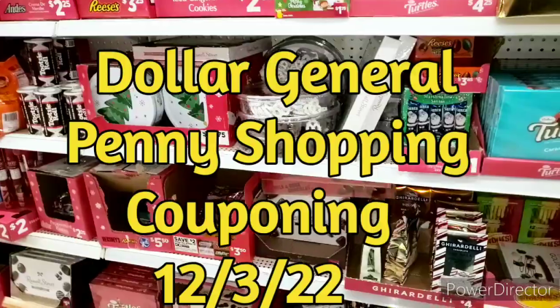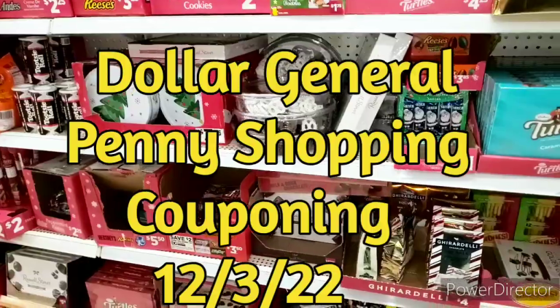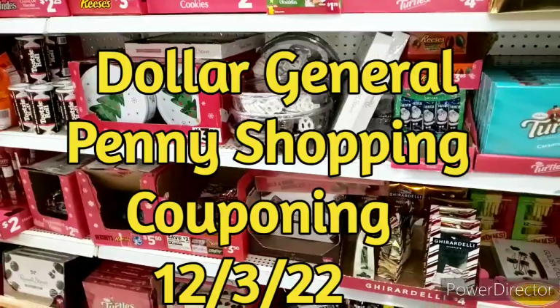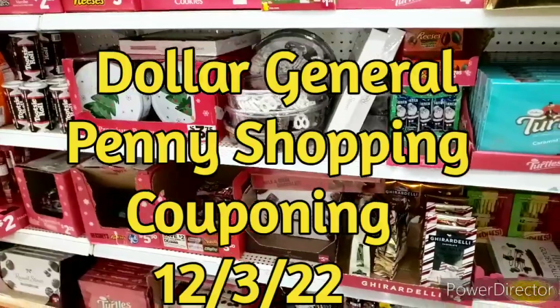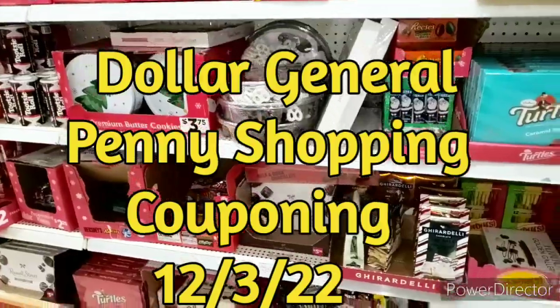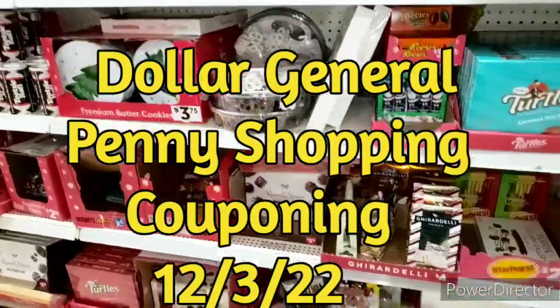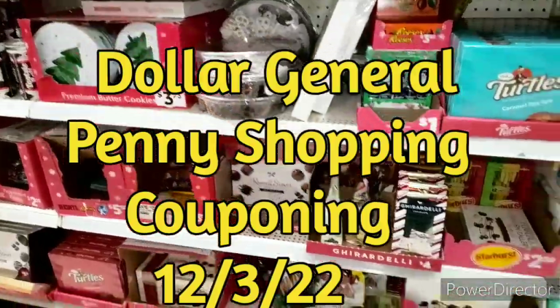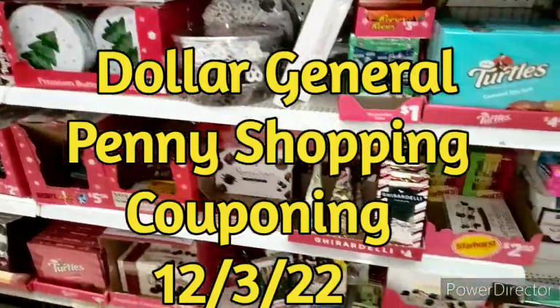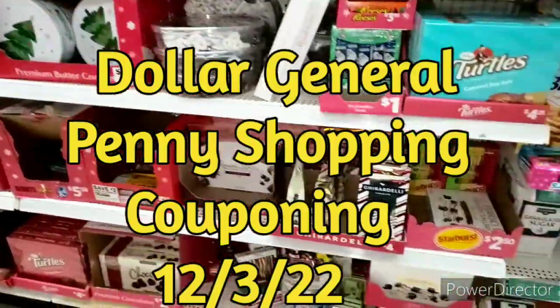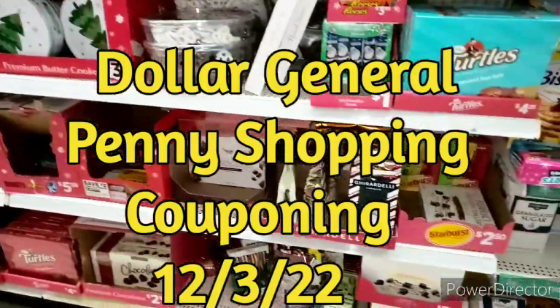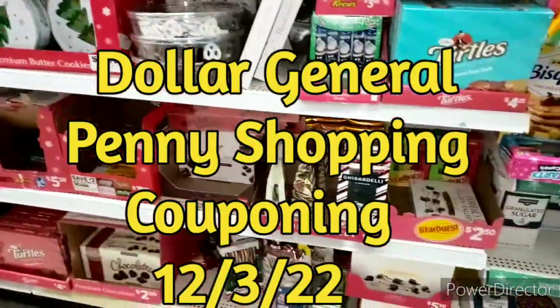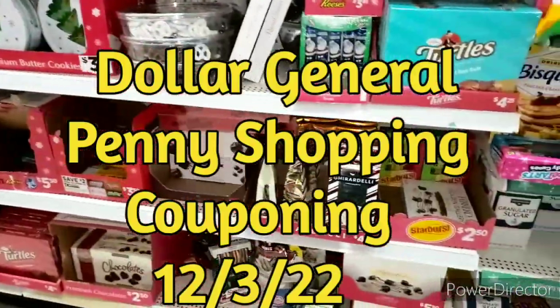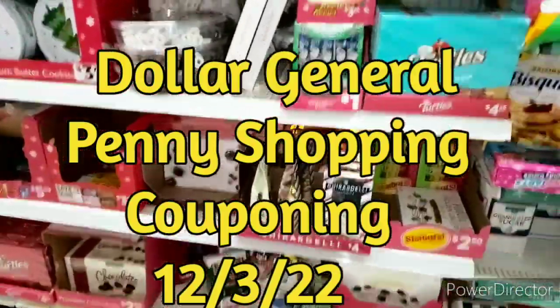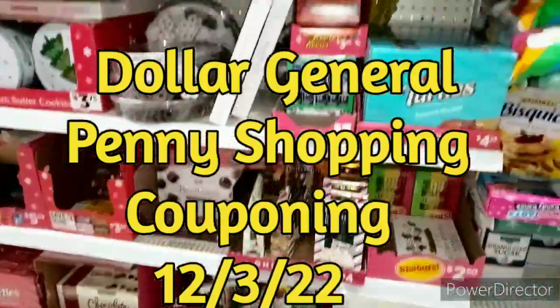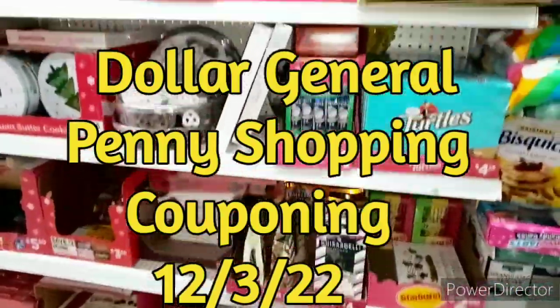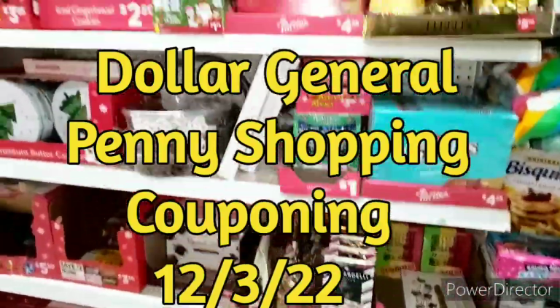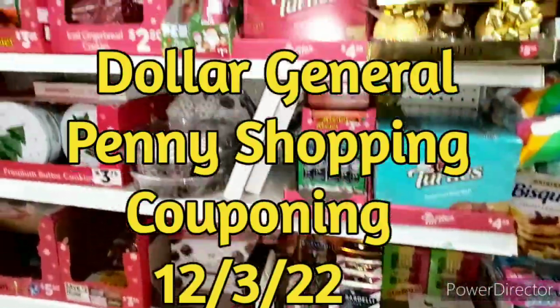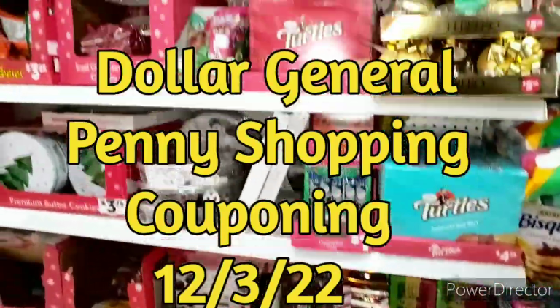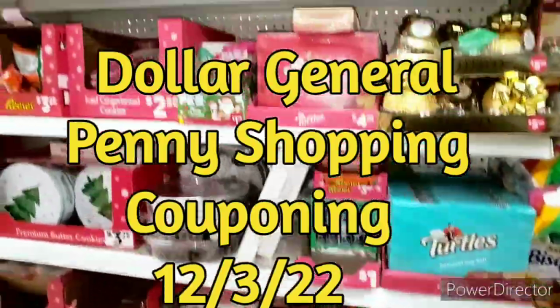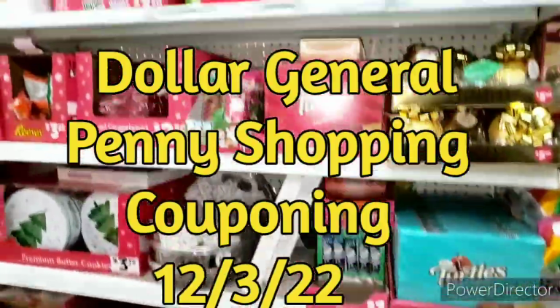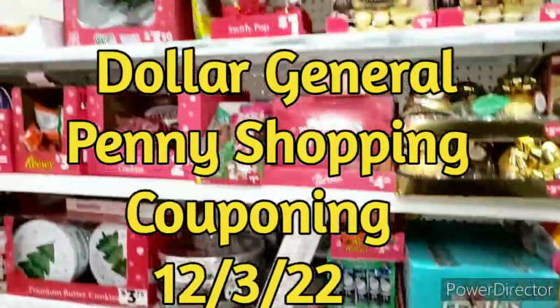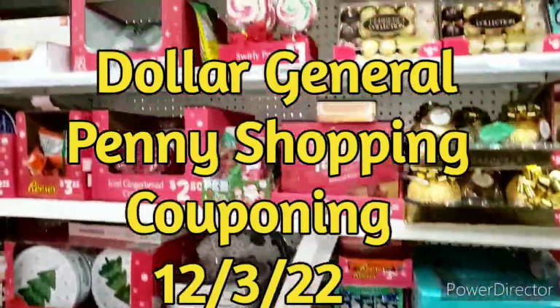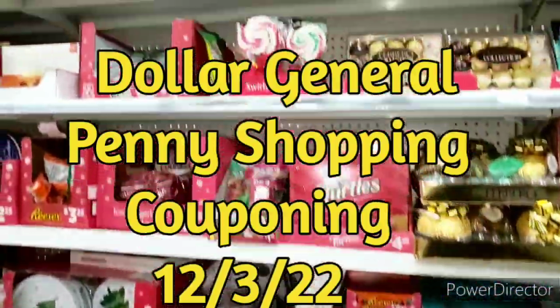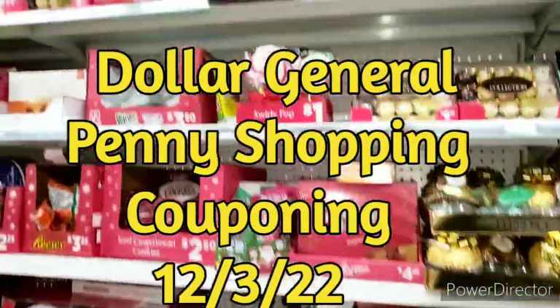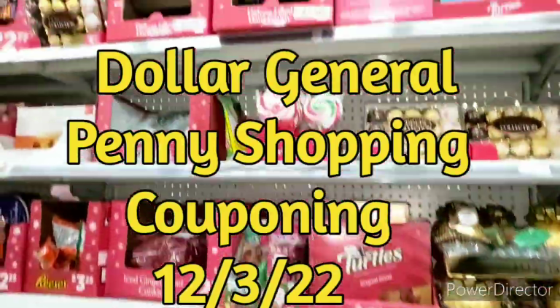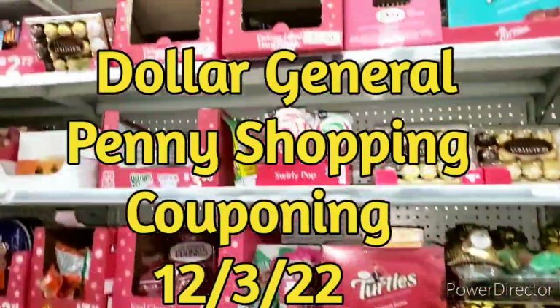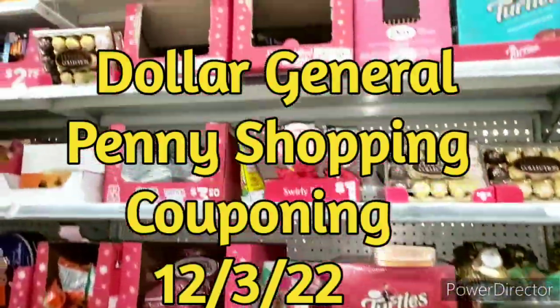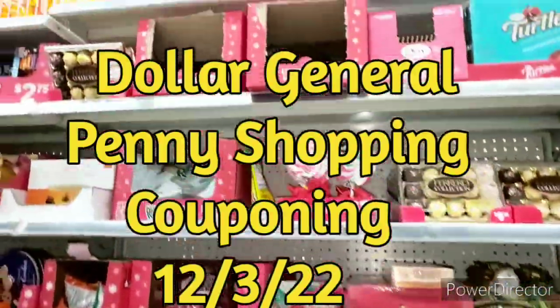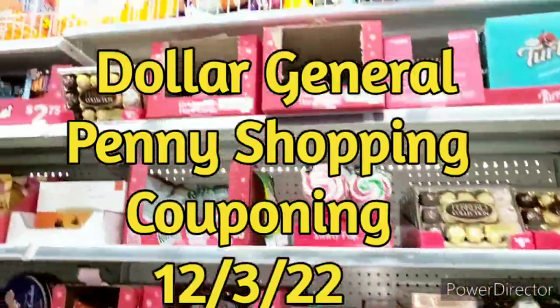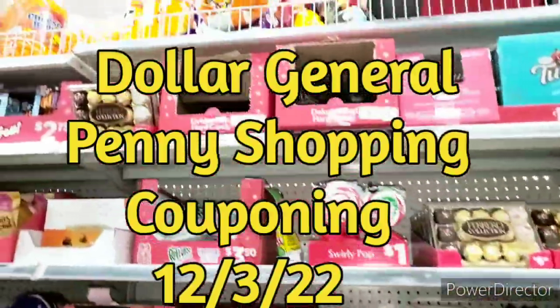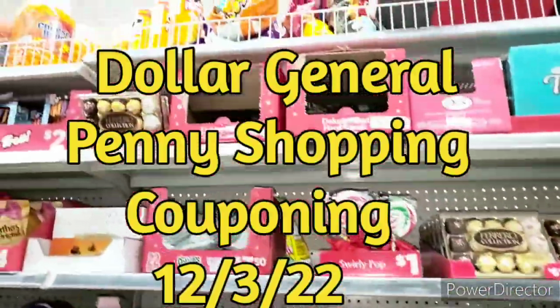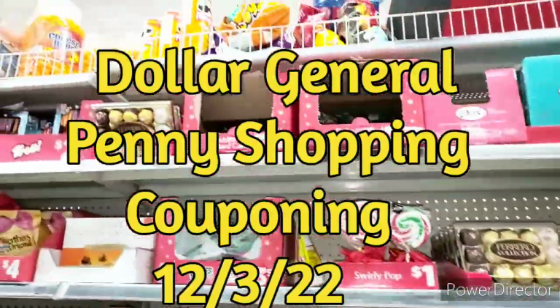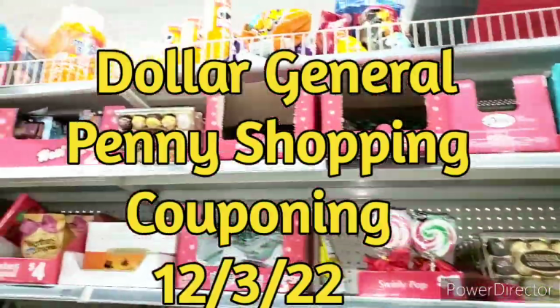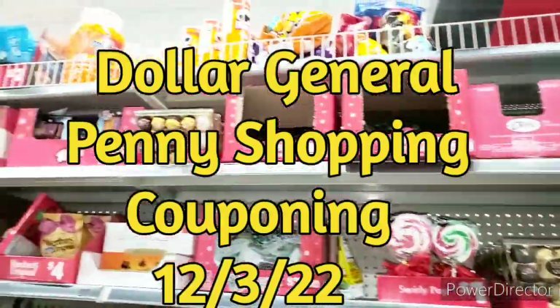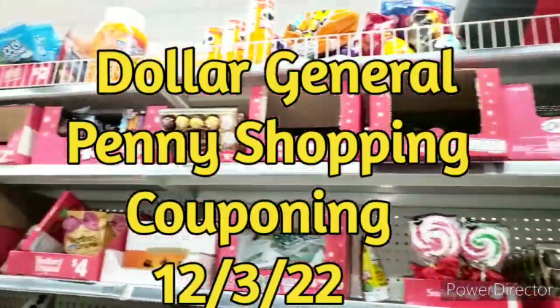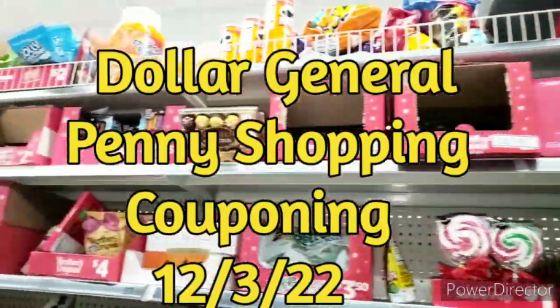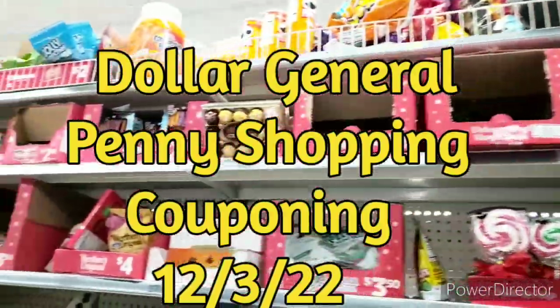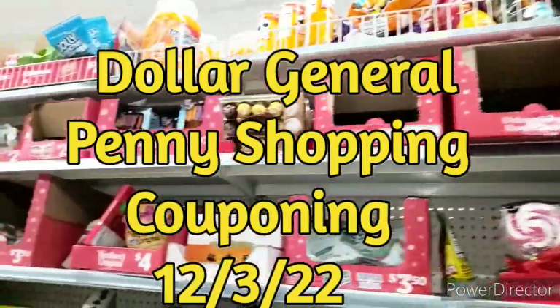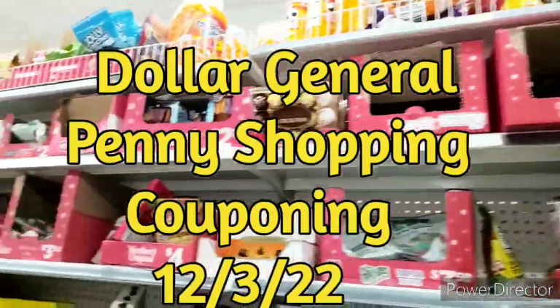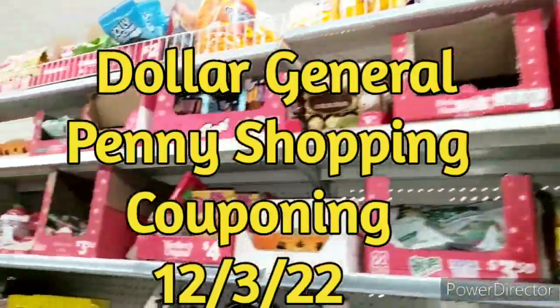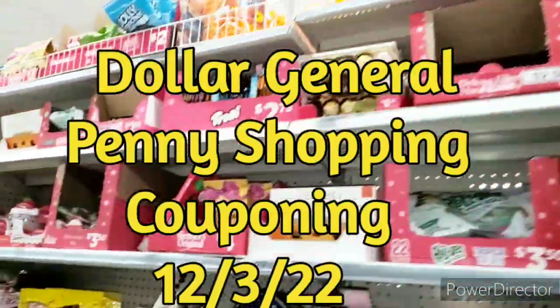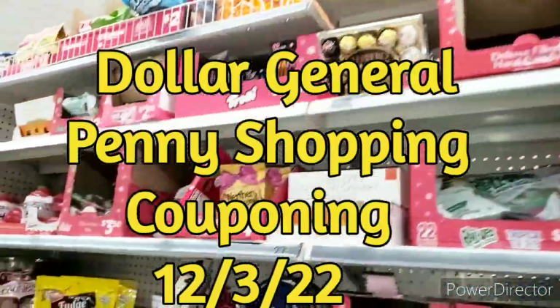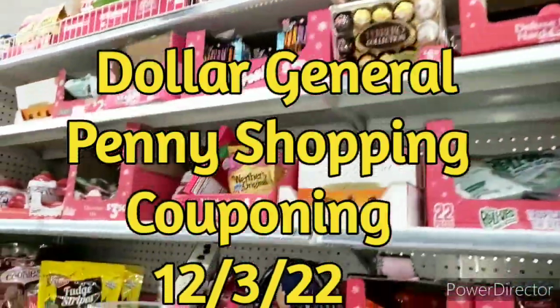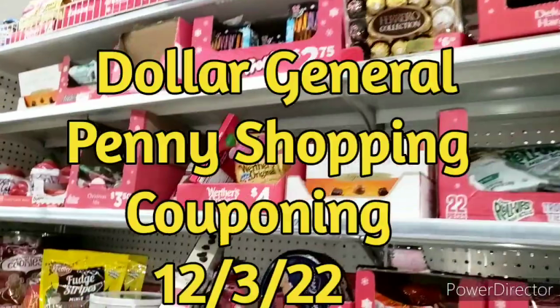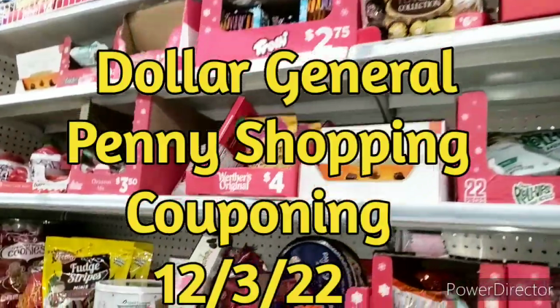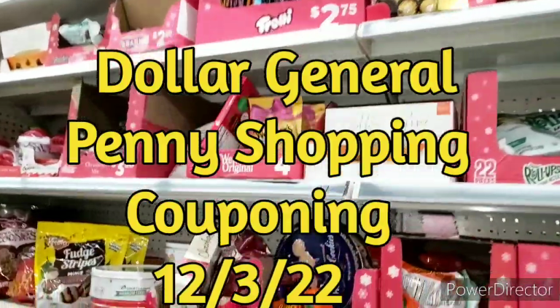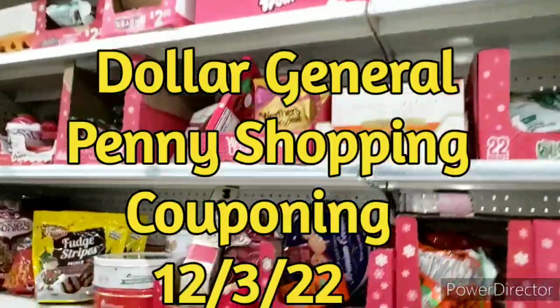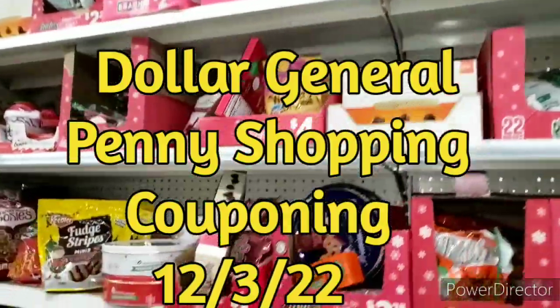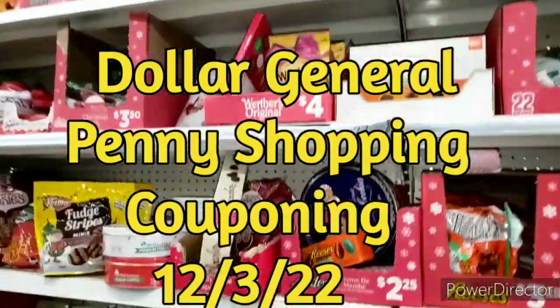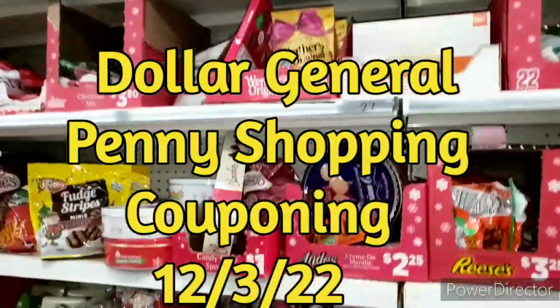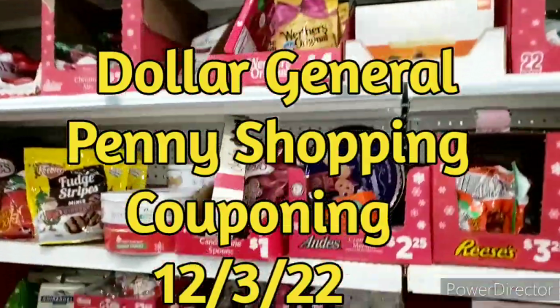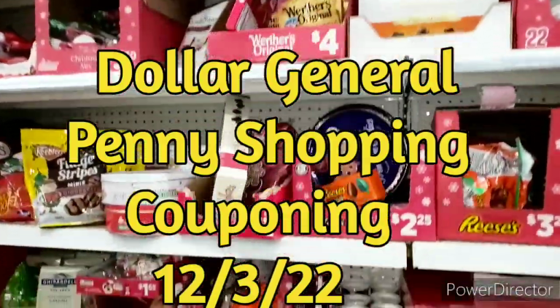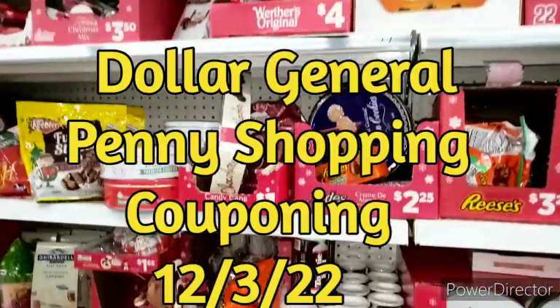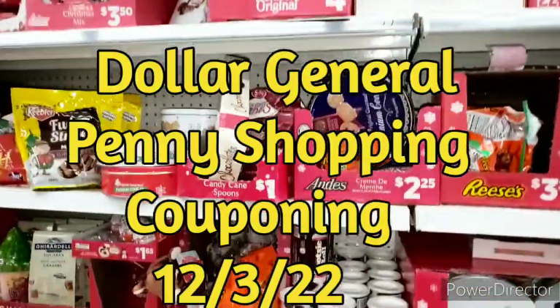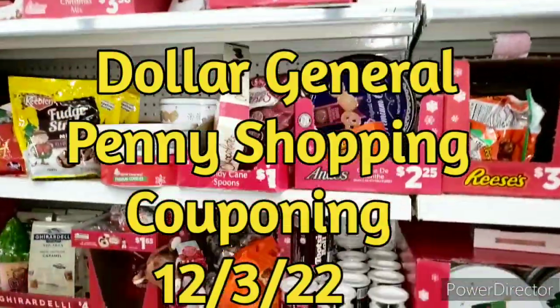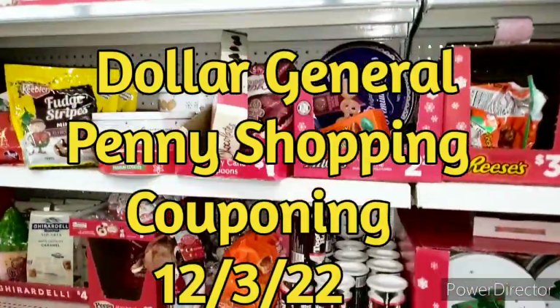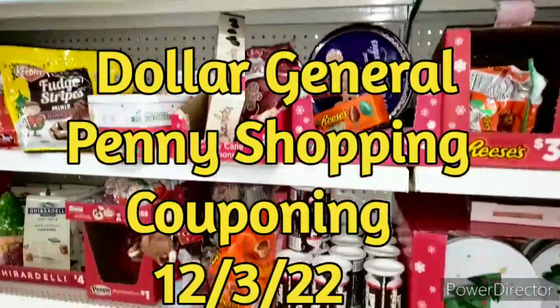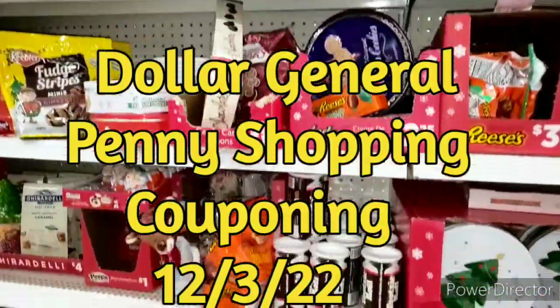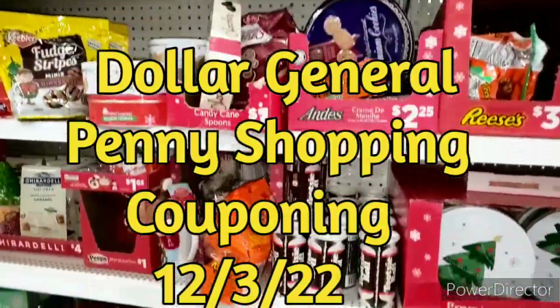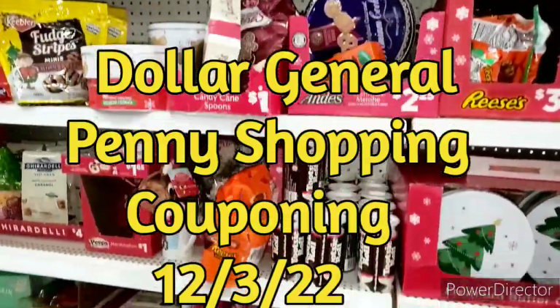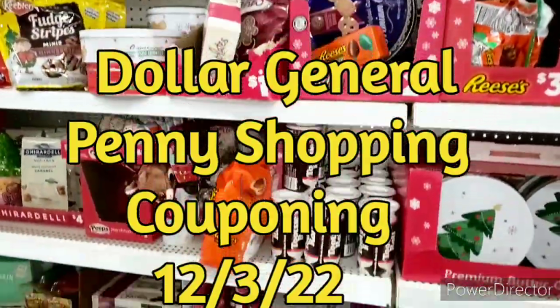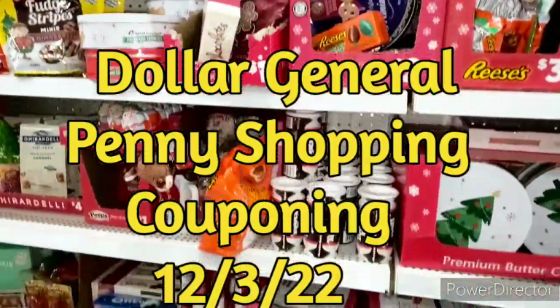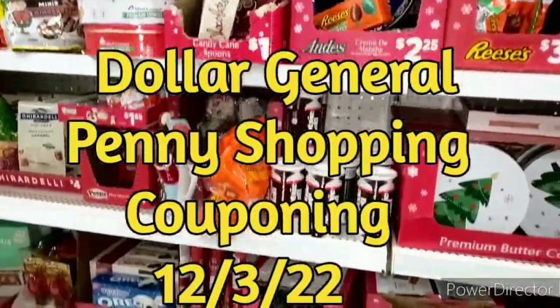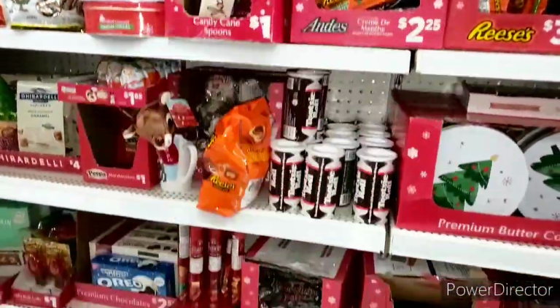Hey guys, welcome to Priscilla's Budget. I'm Priscilla. If you're new, please subscribe, like, comment, share, and hit that bell notification for my next video.